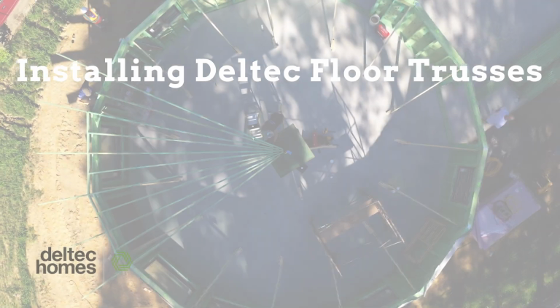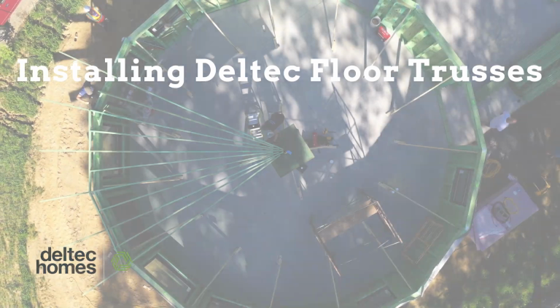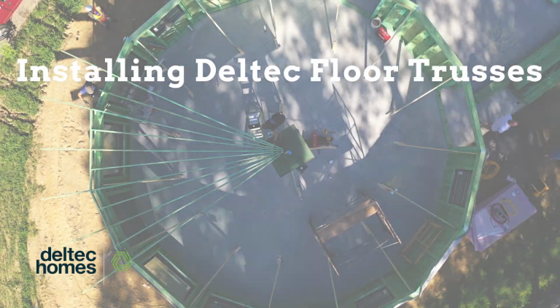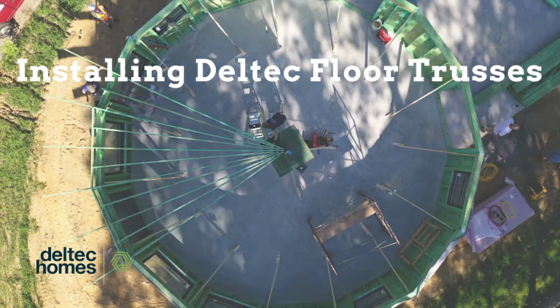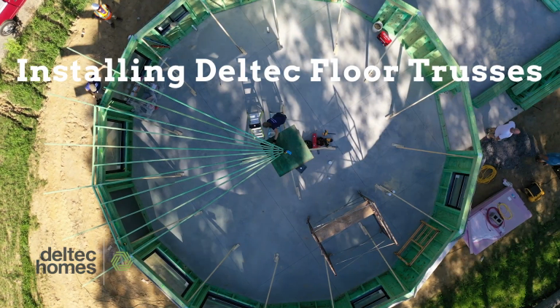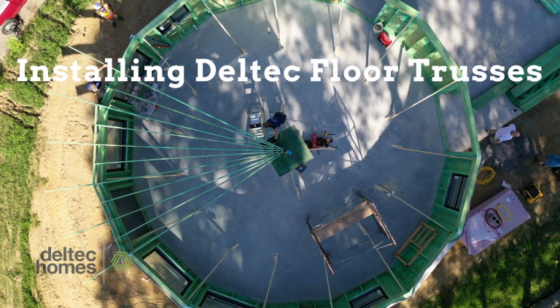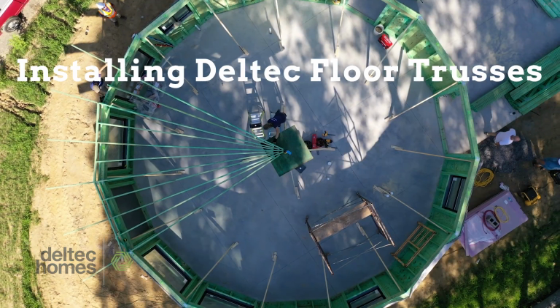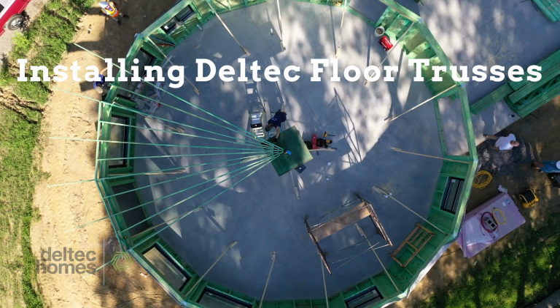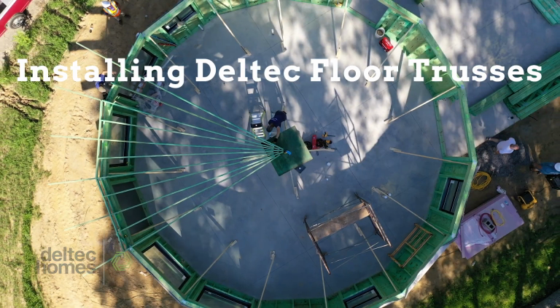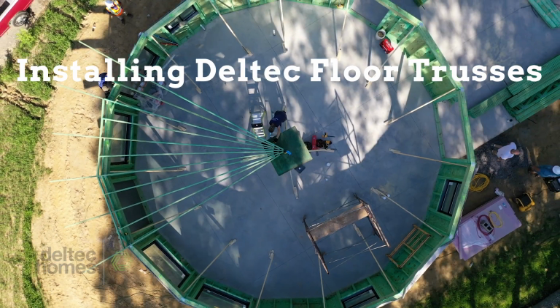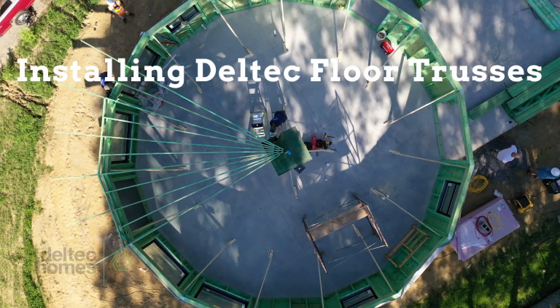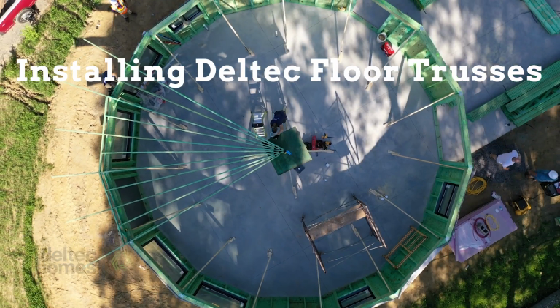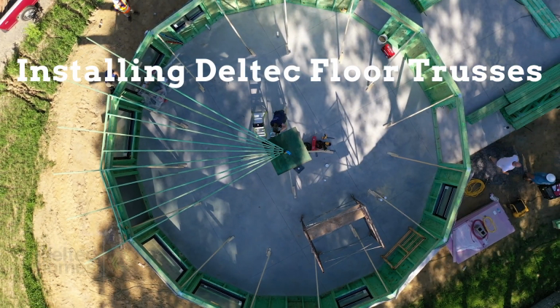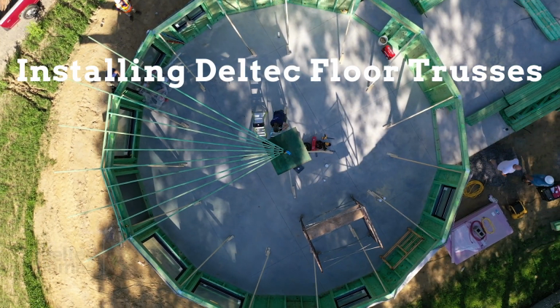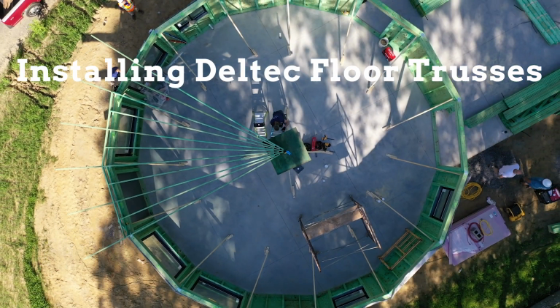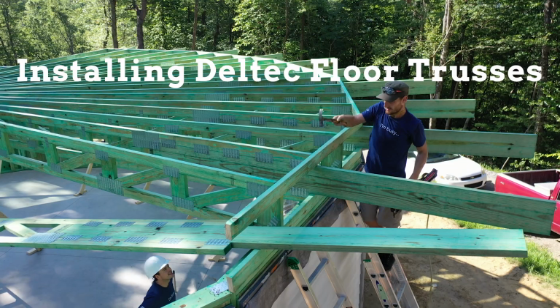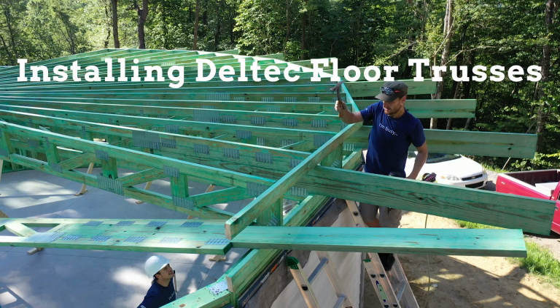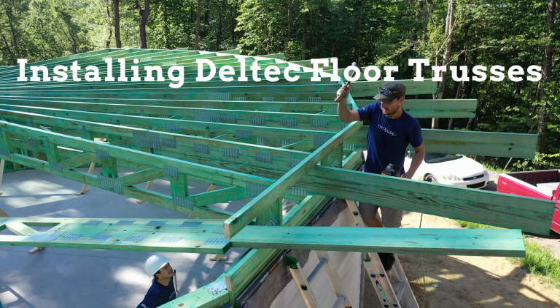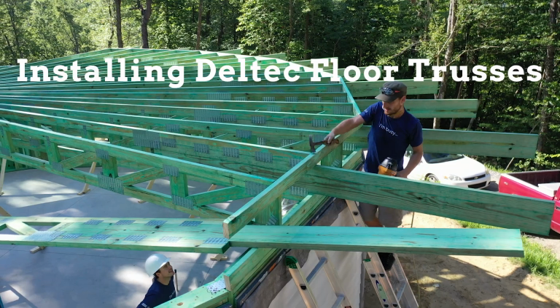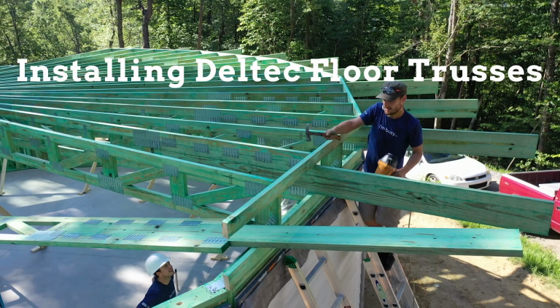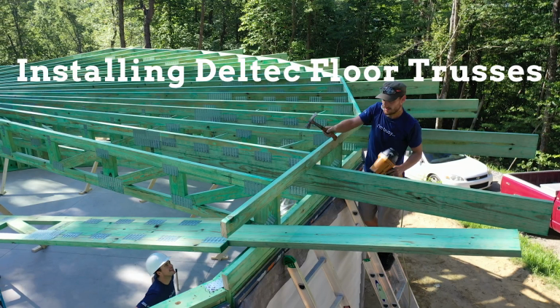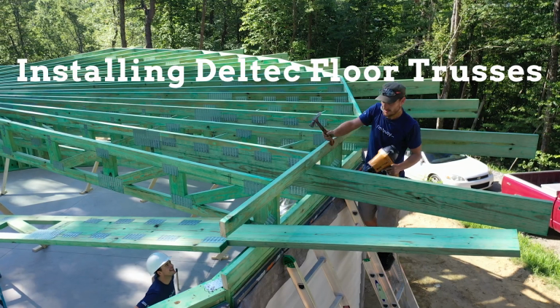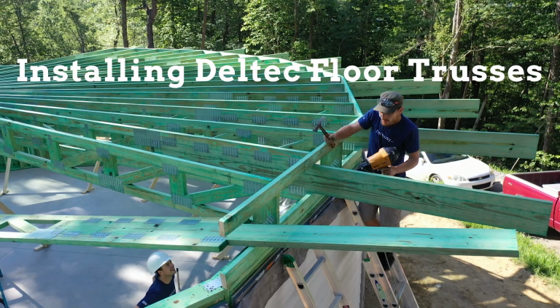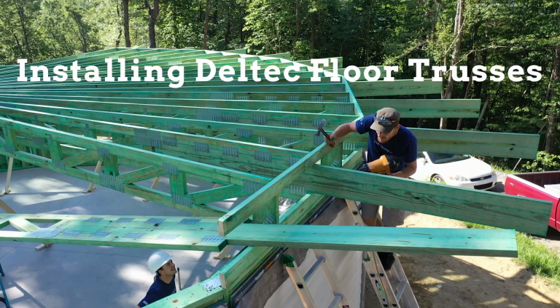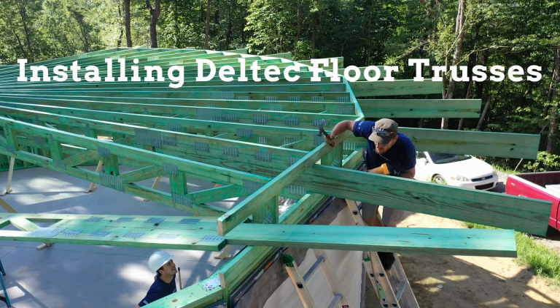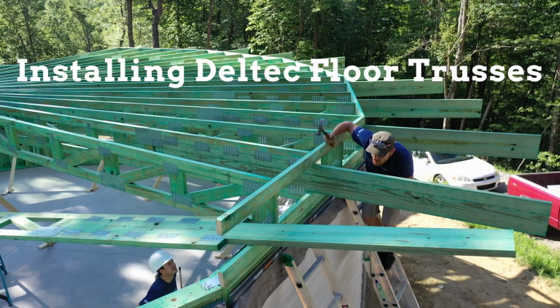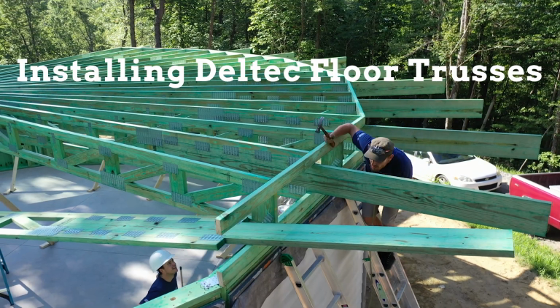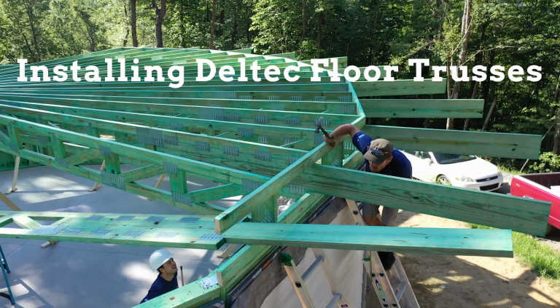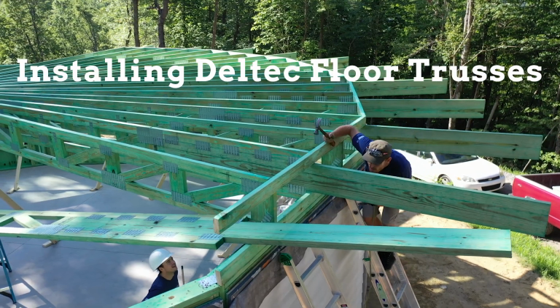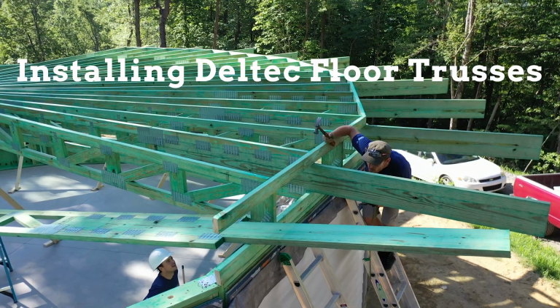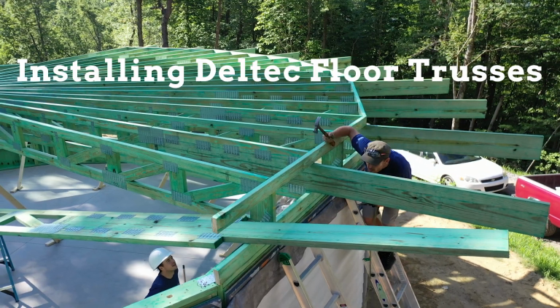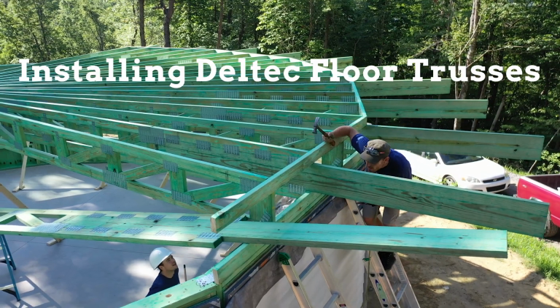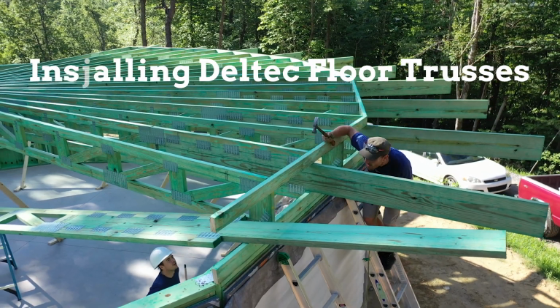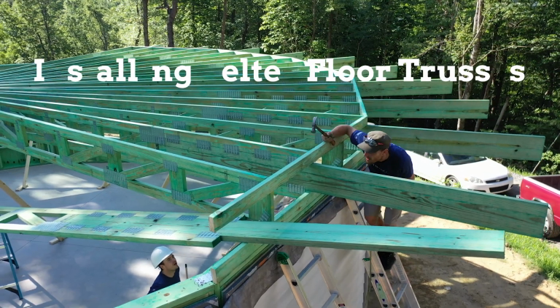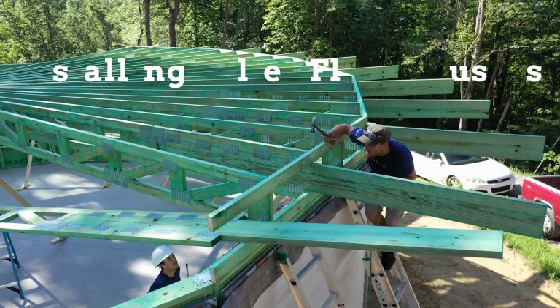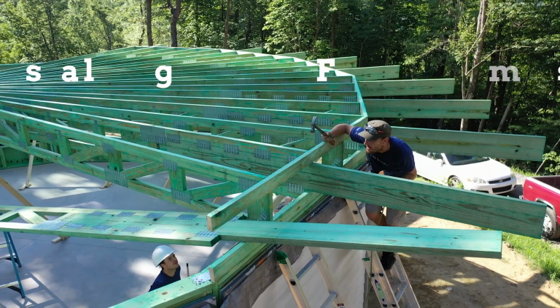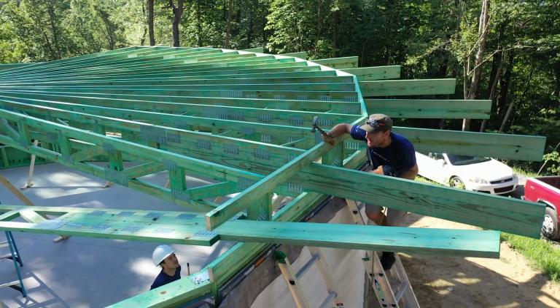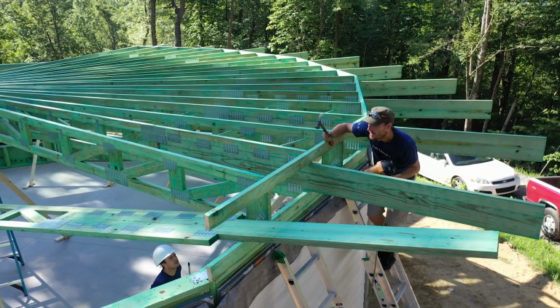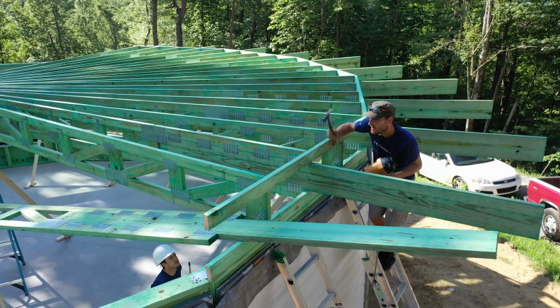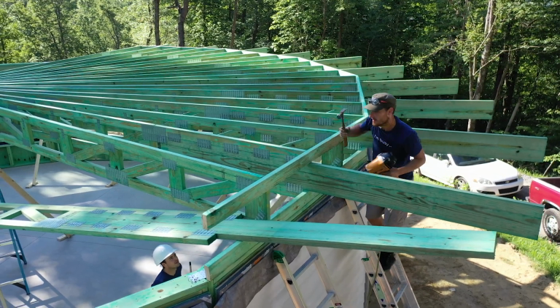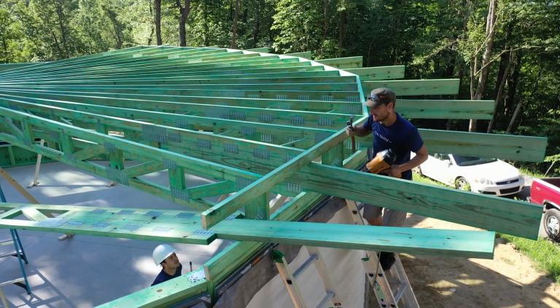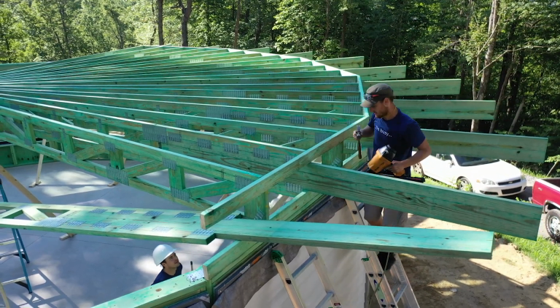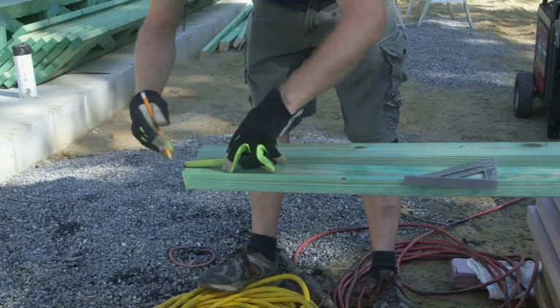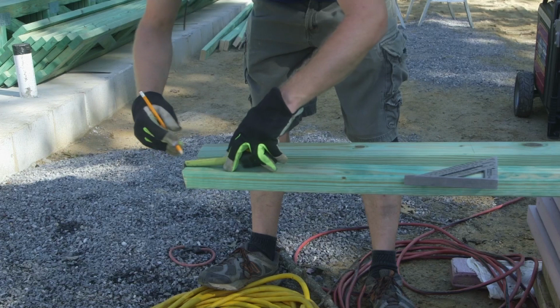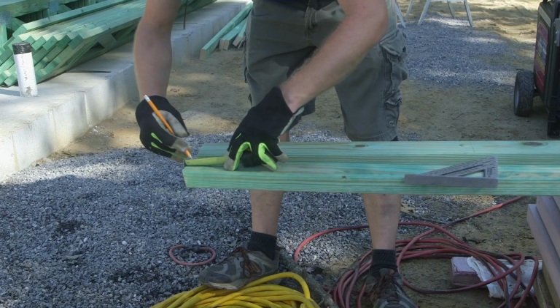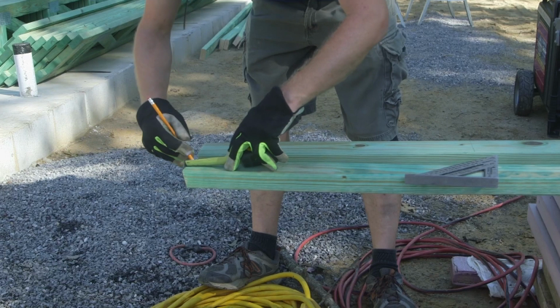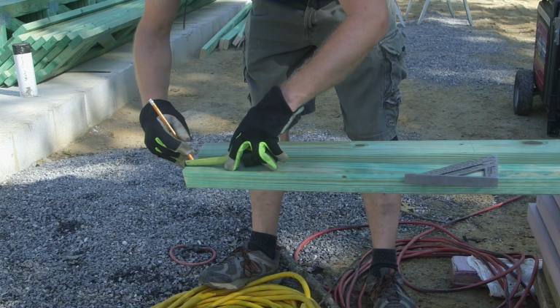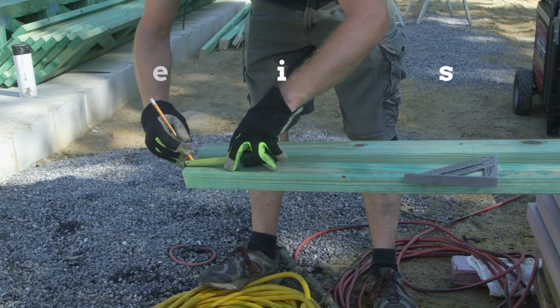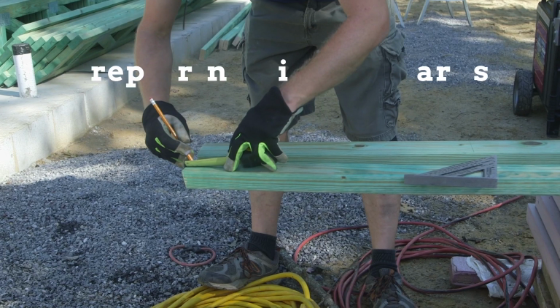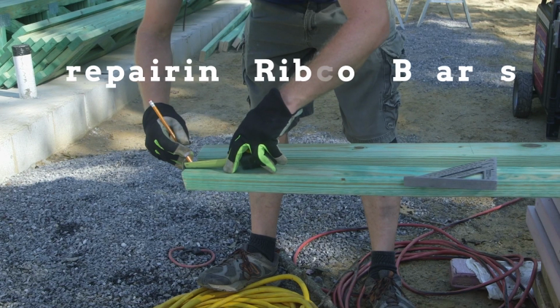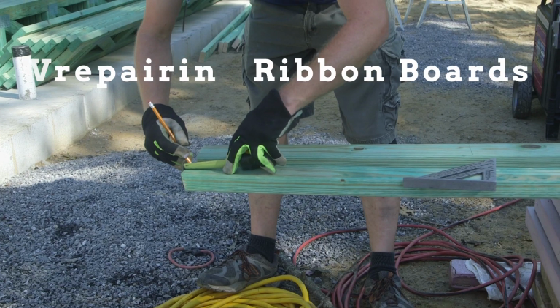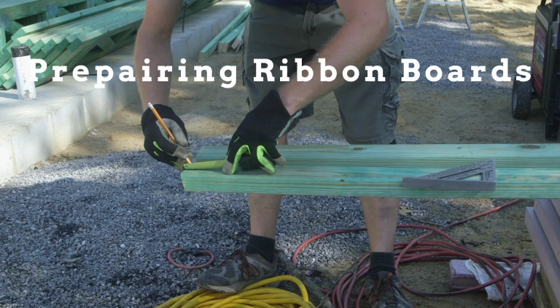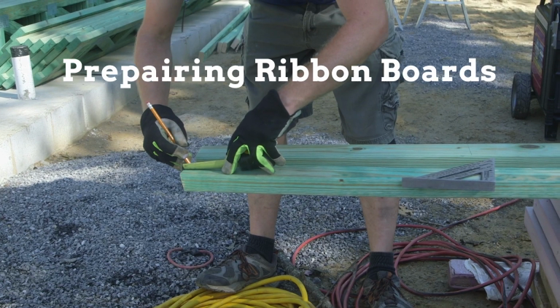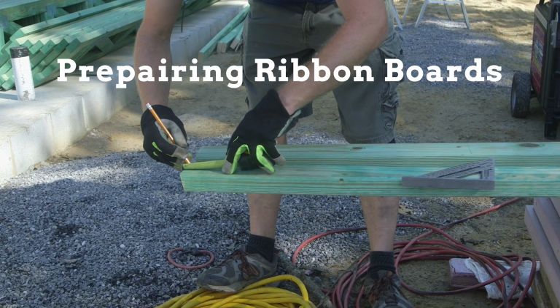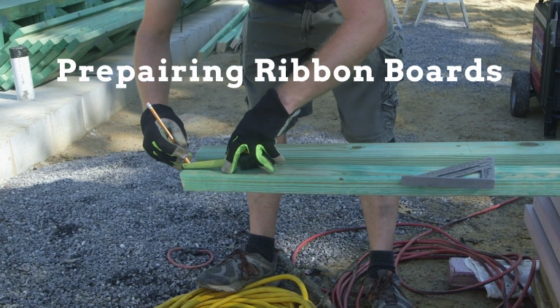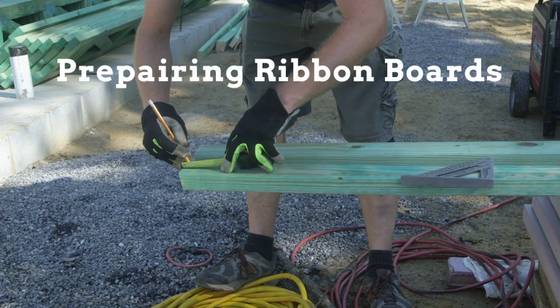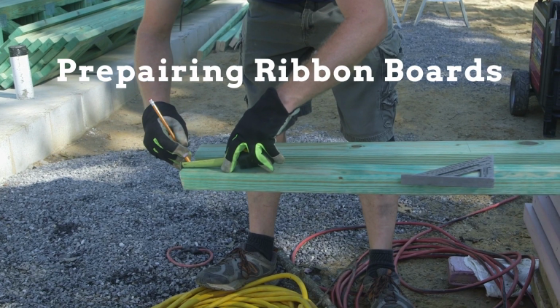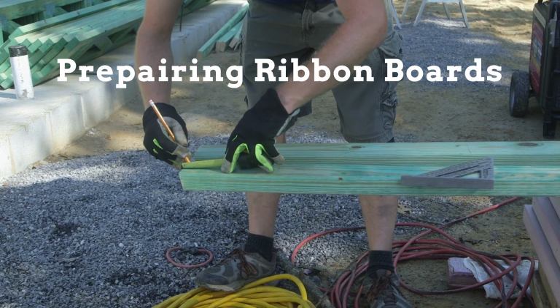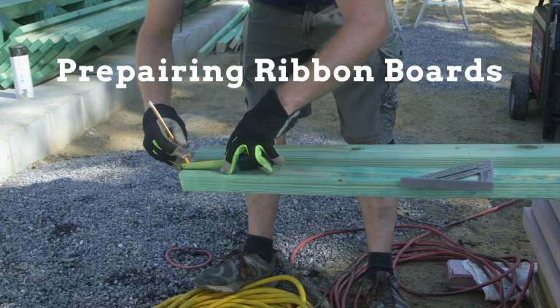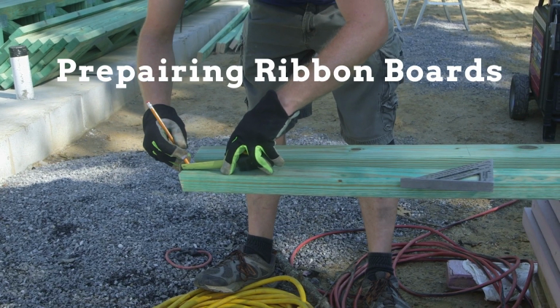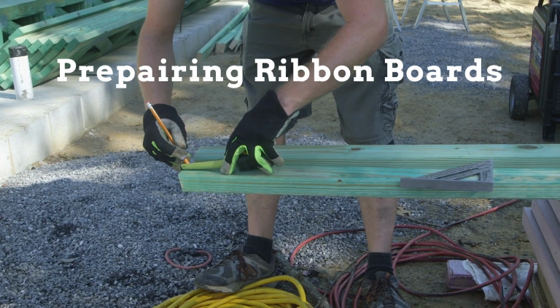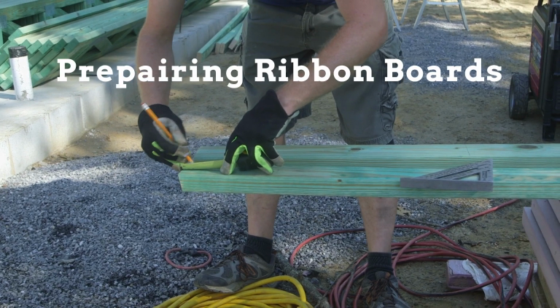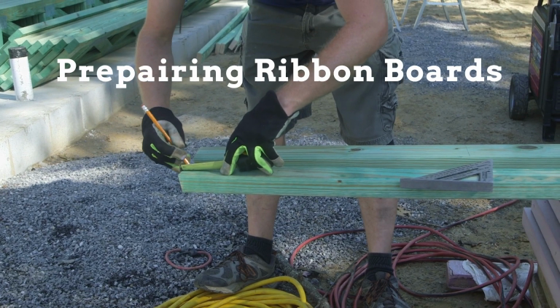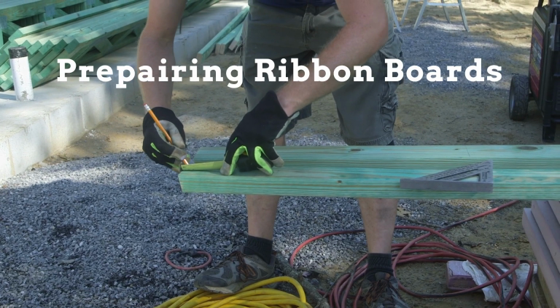Installing Dell Tech Floor Trusses. Preparing Ribbon Boards.